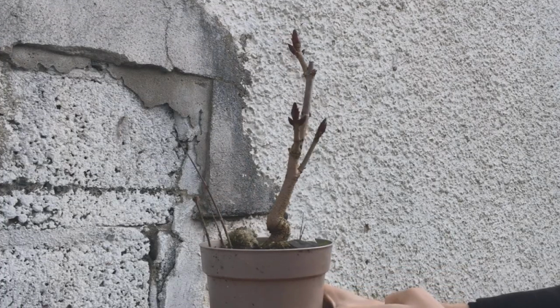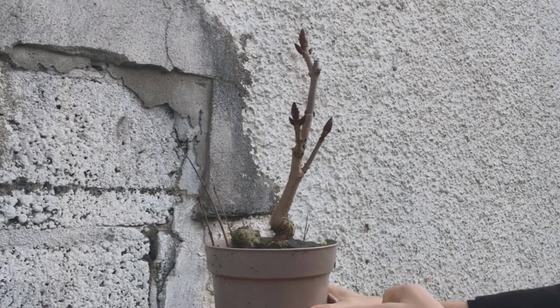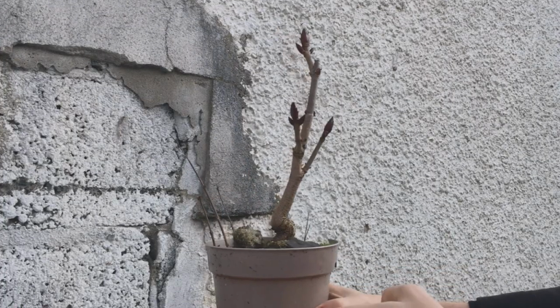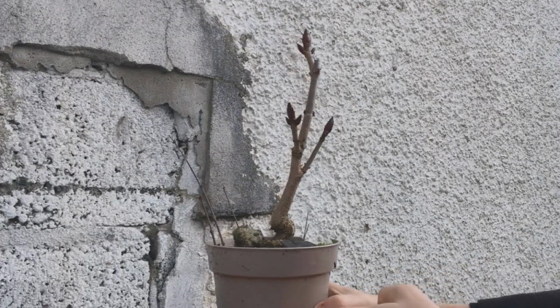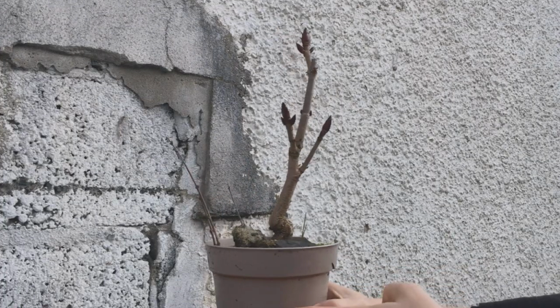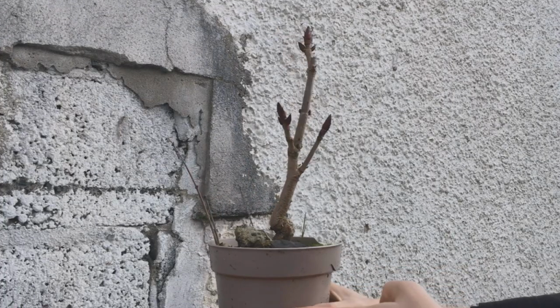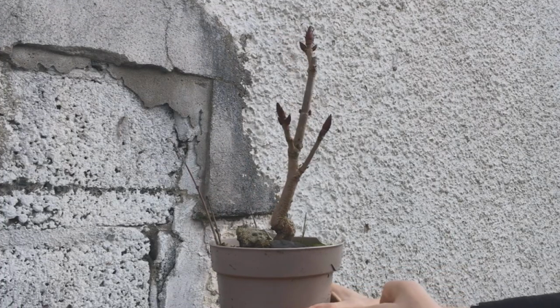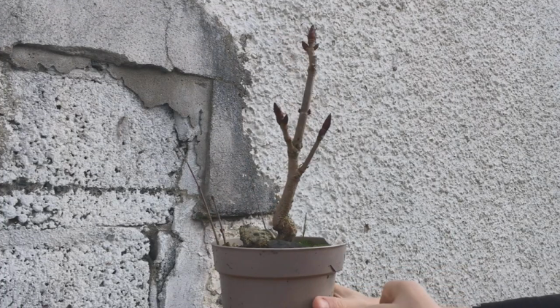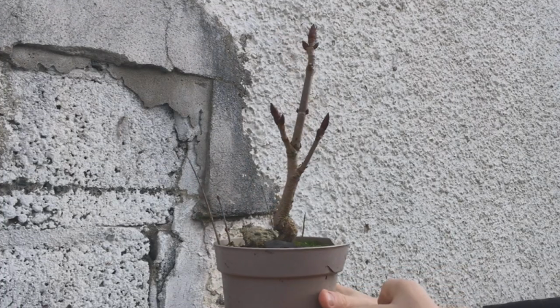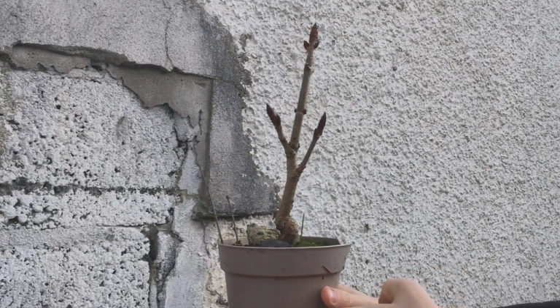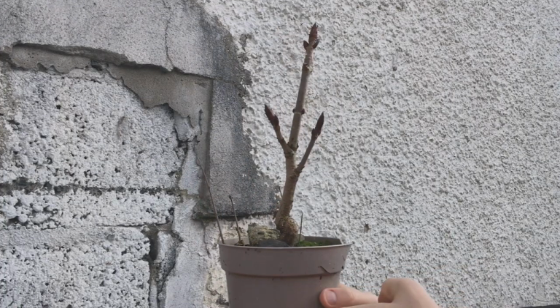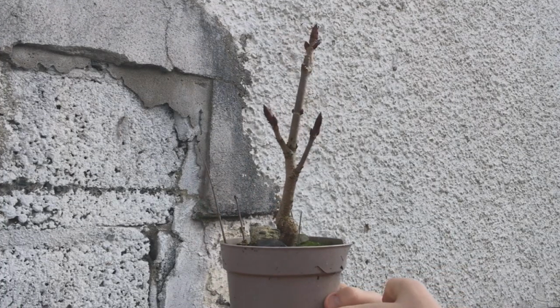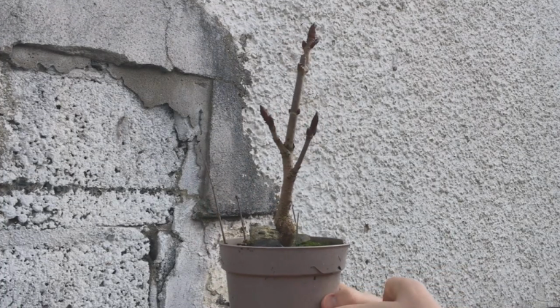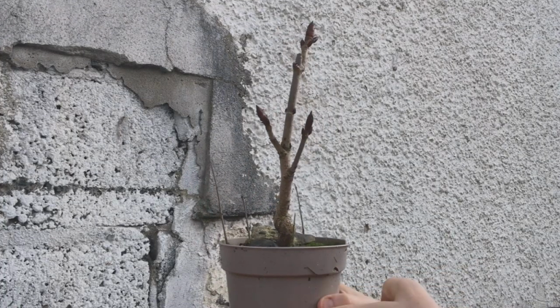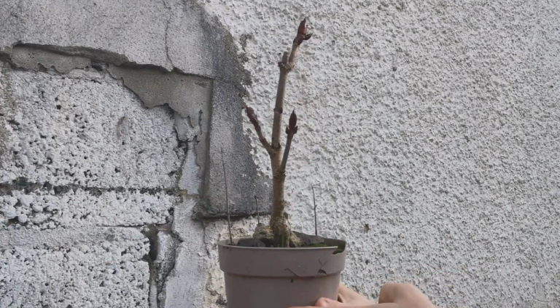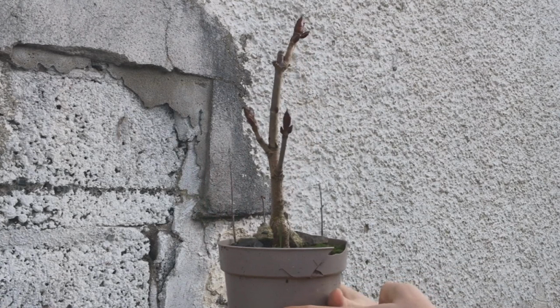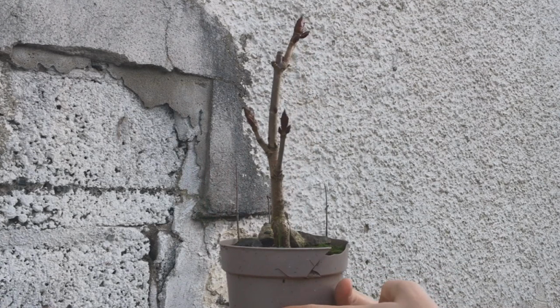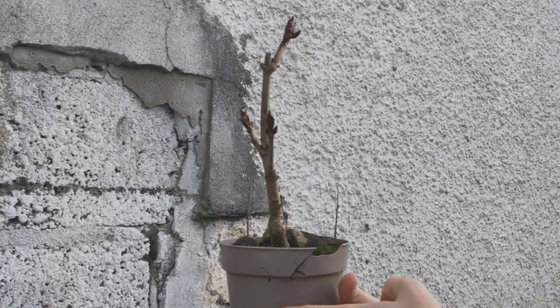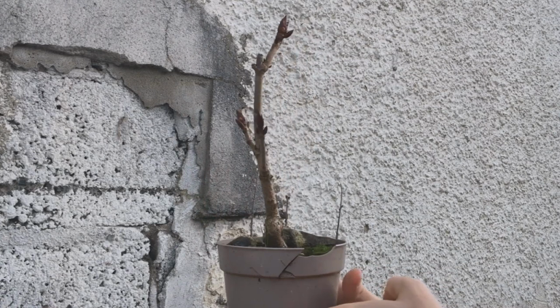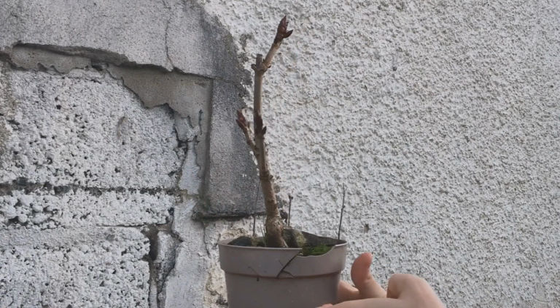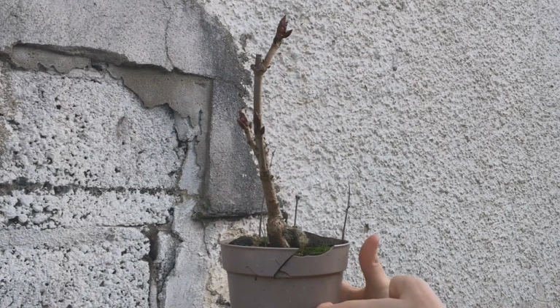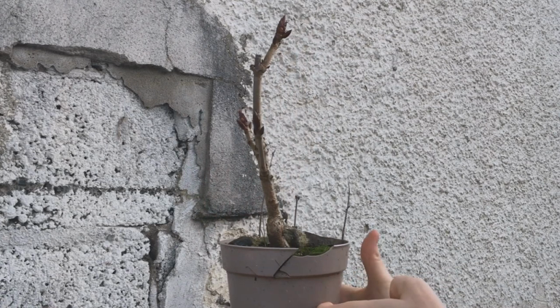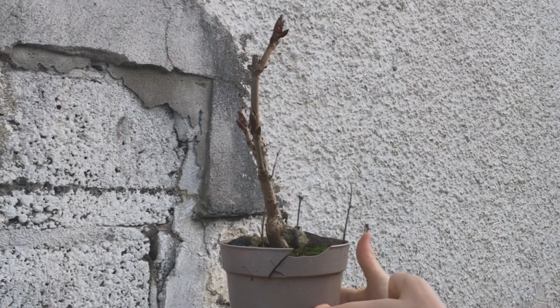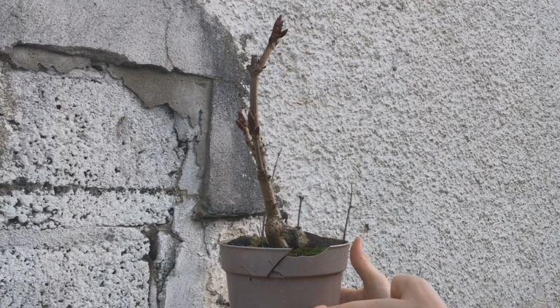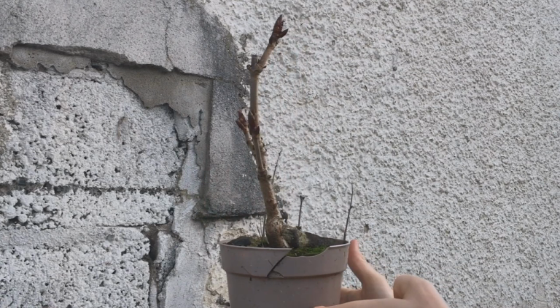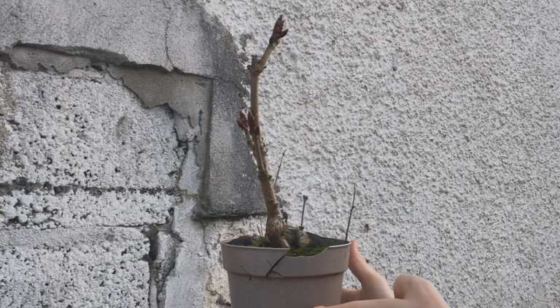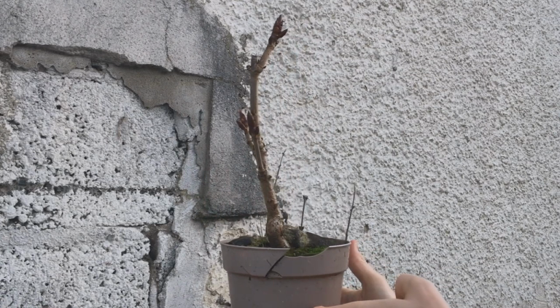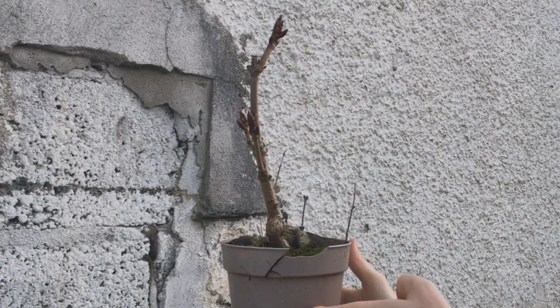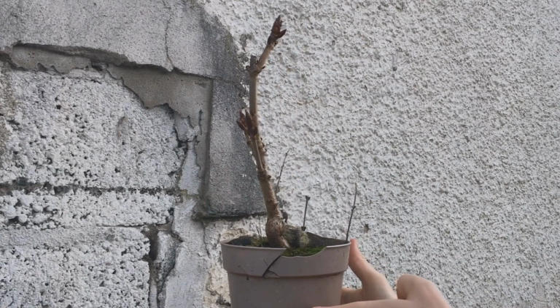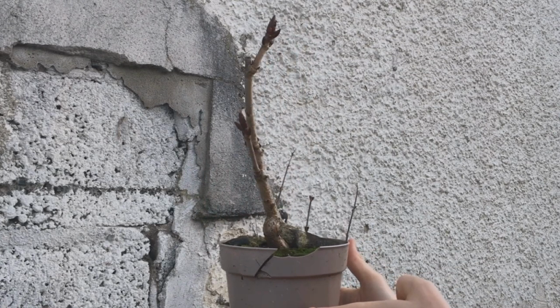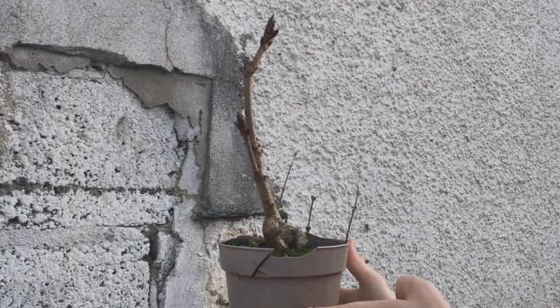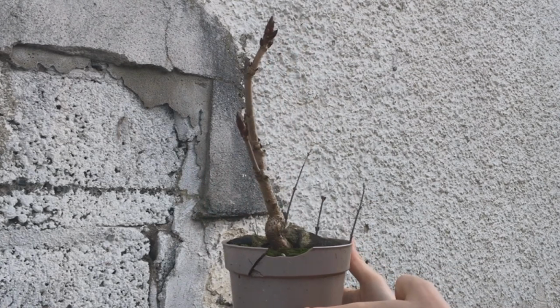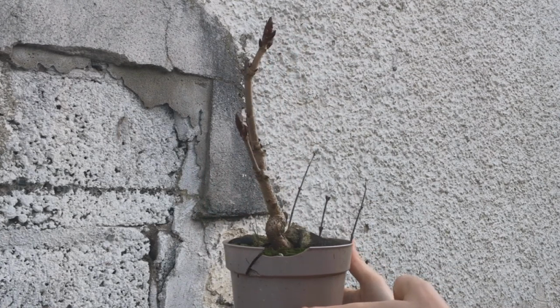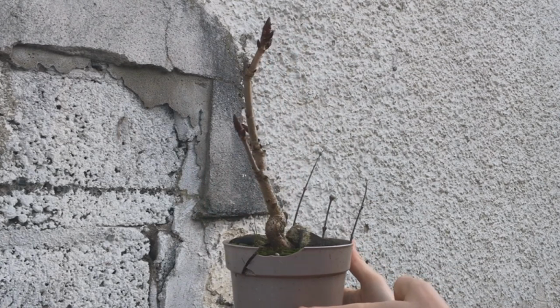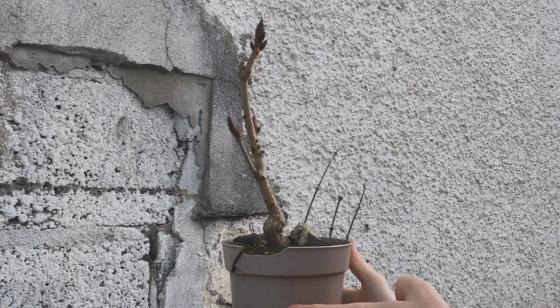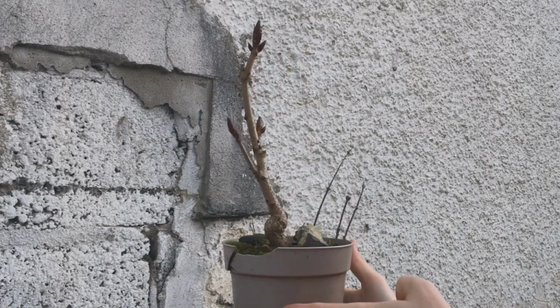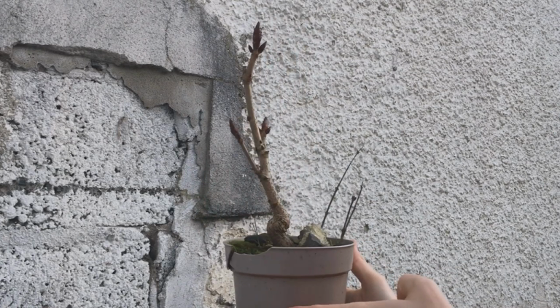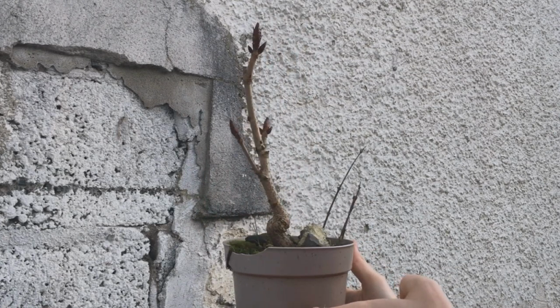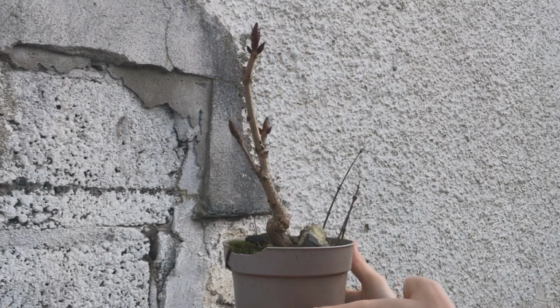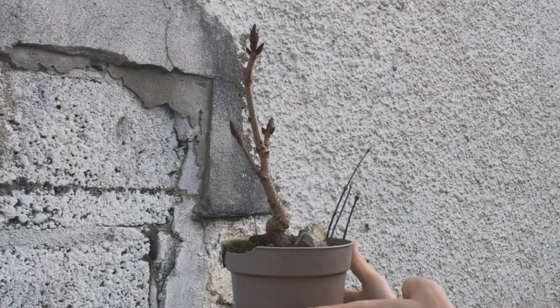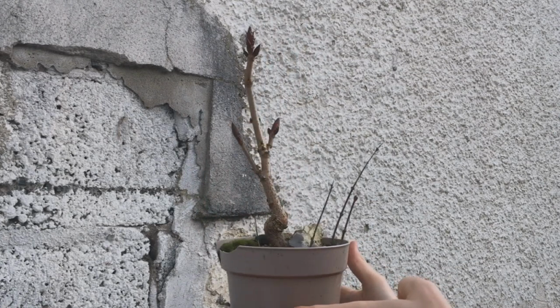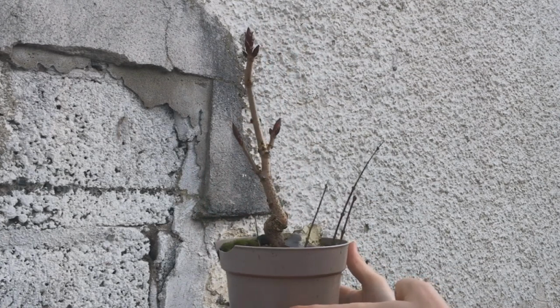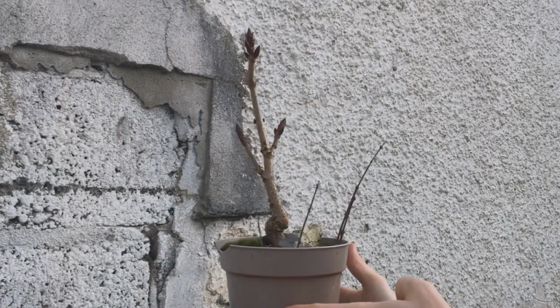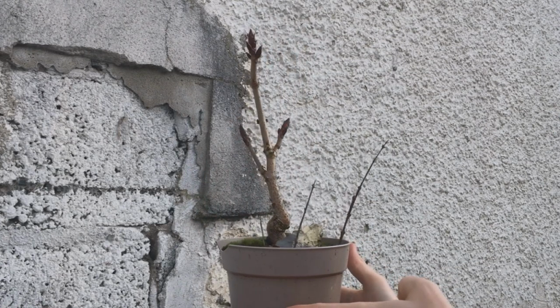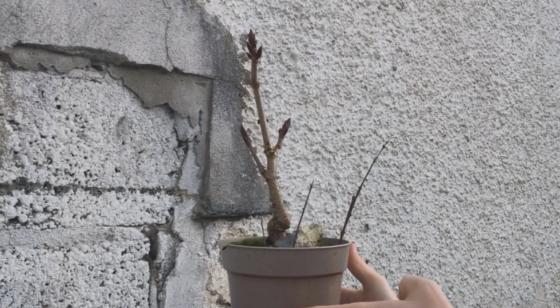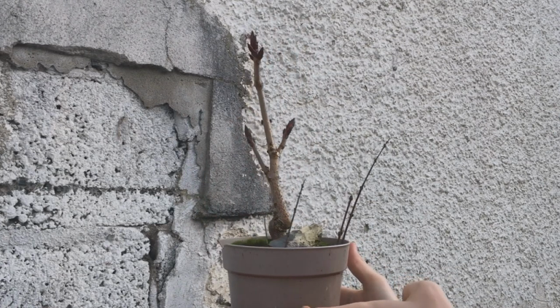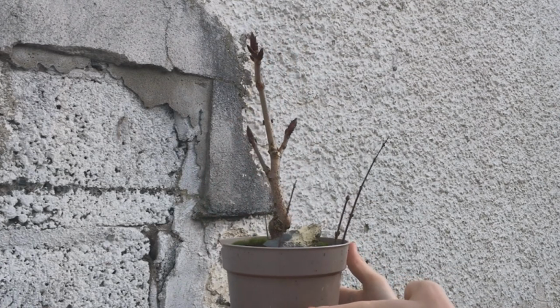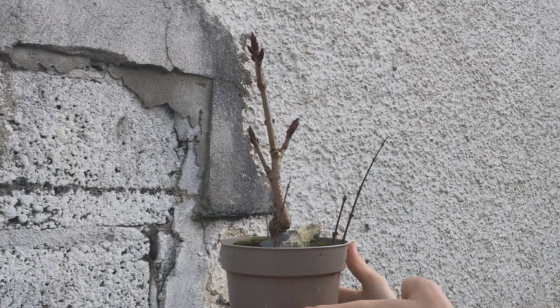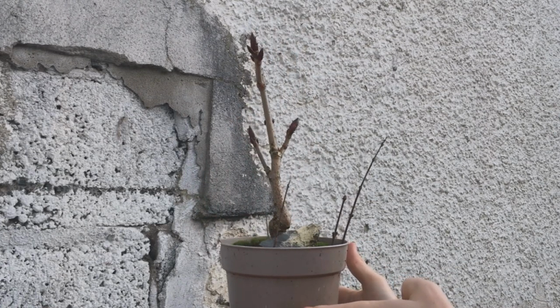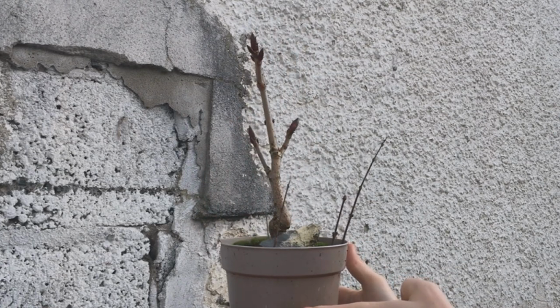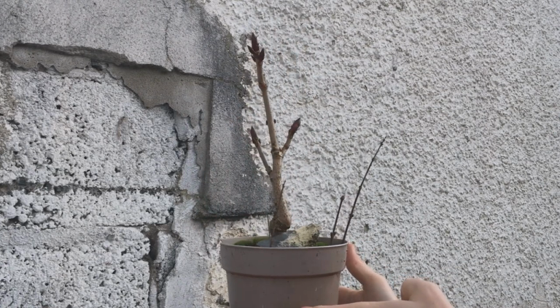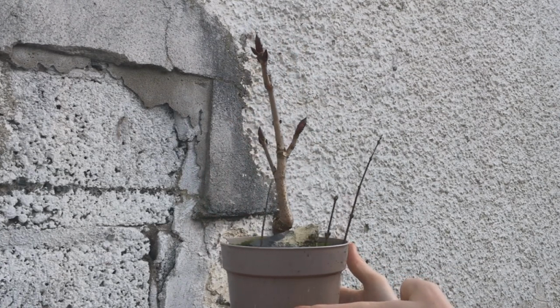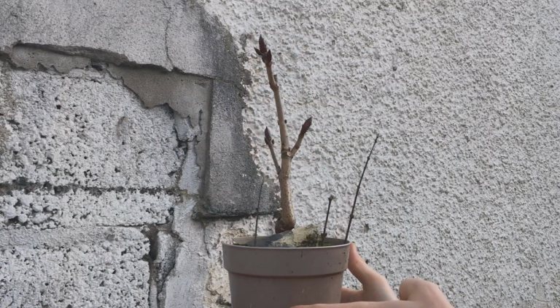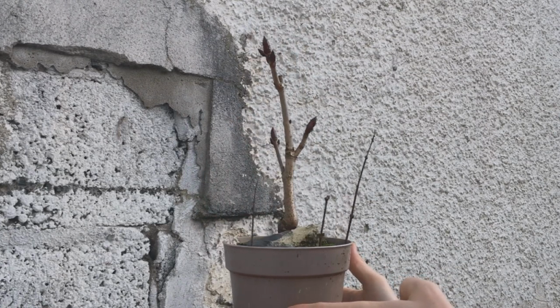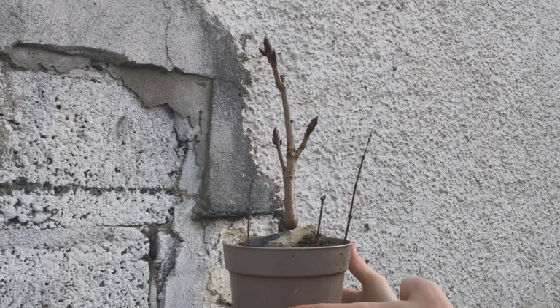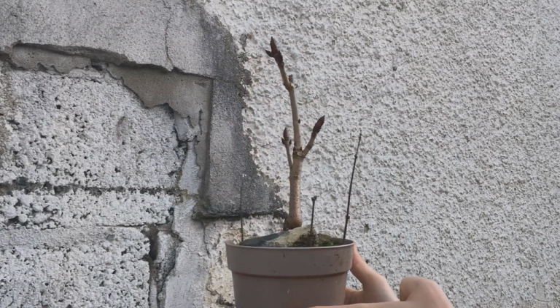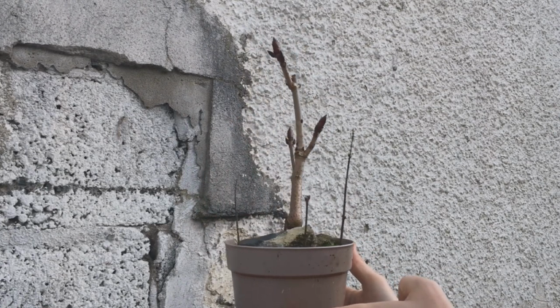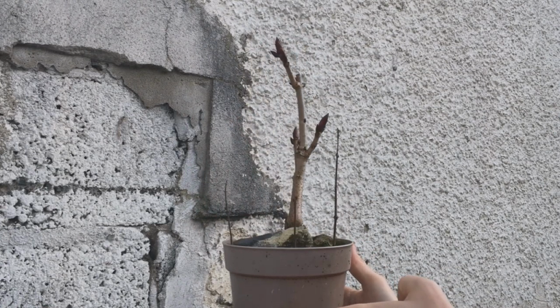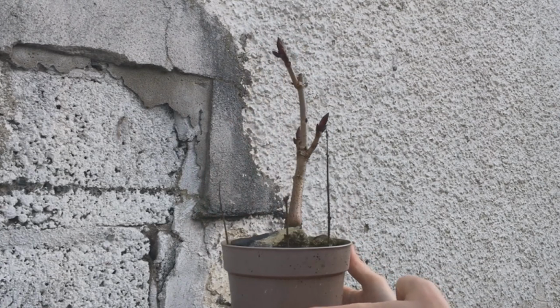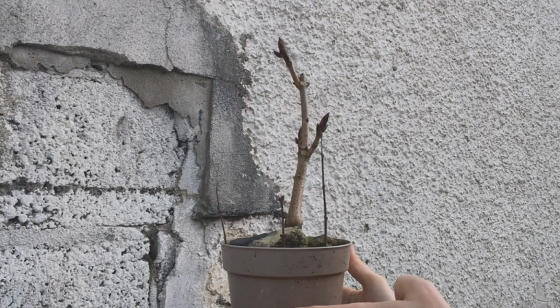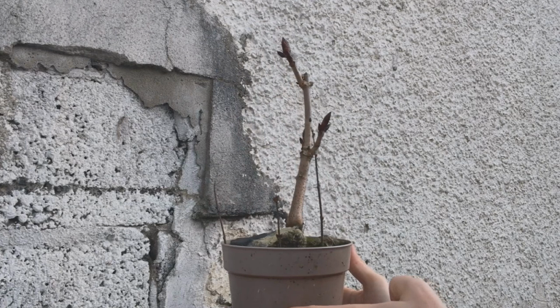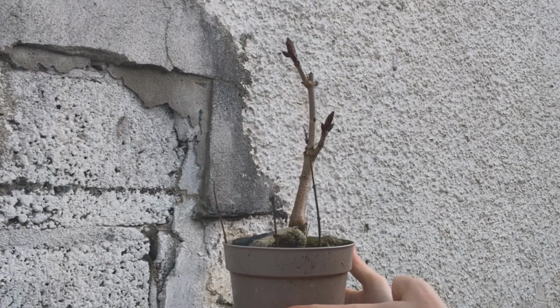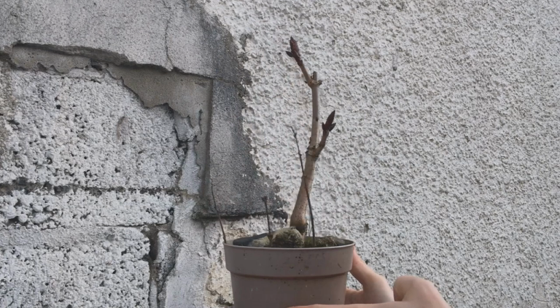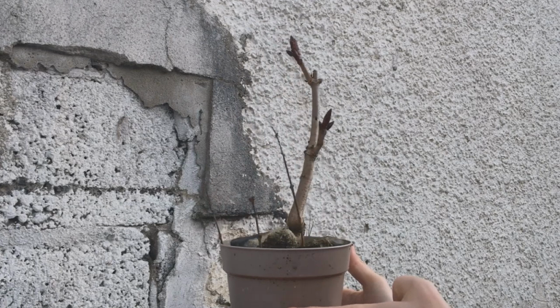In the winter it's just a stick with a big bud on top. There isn't much structure so far, but it's still very young so that's totally fine.